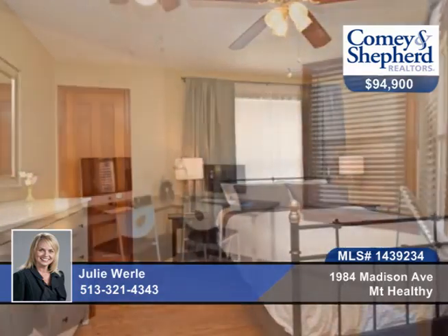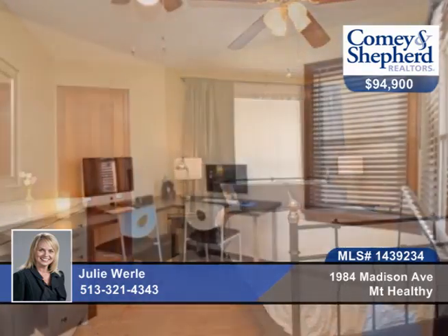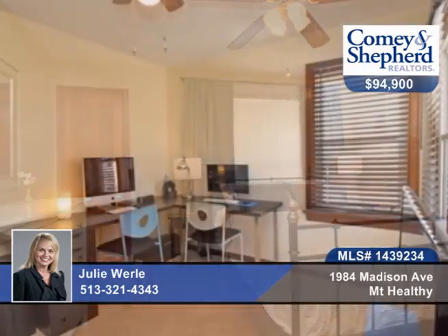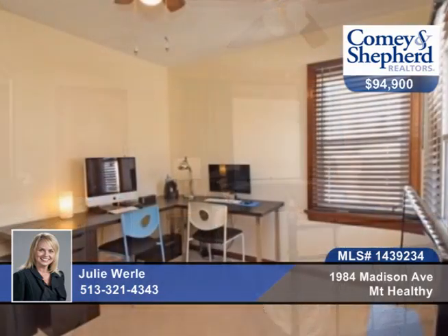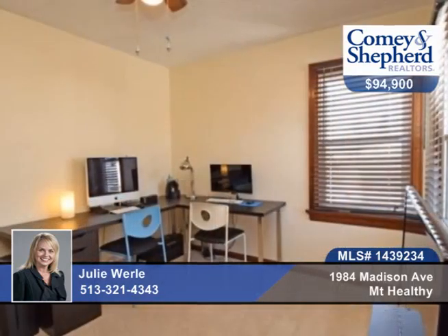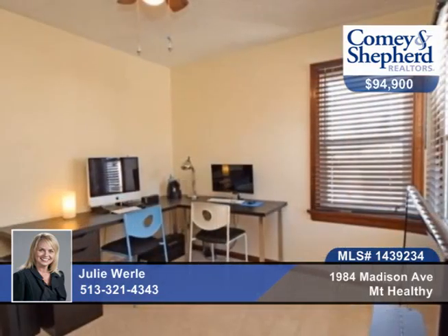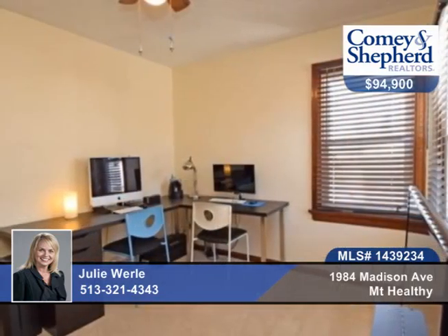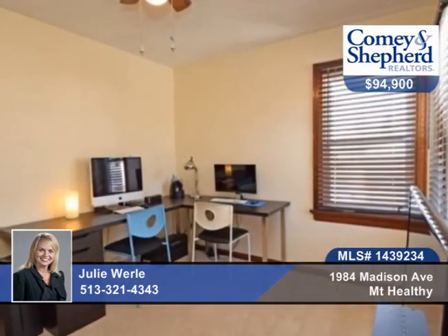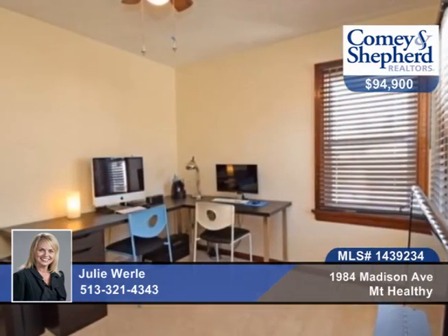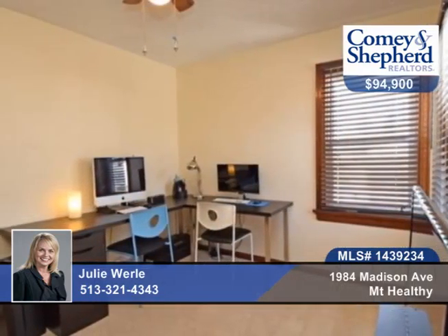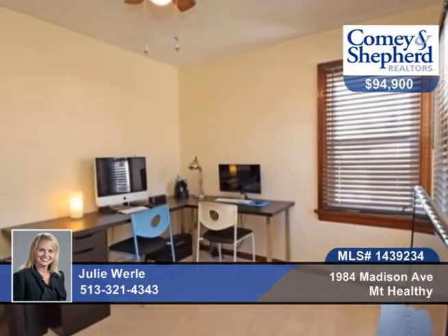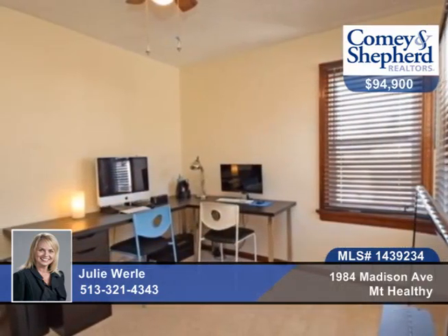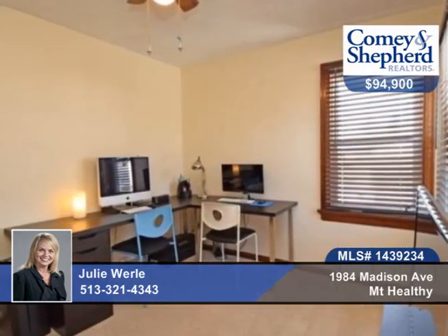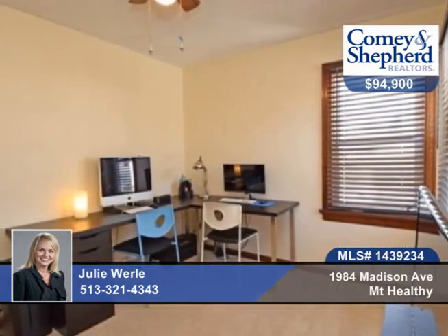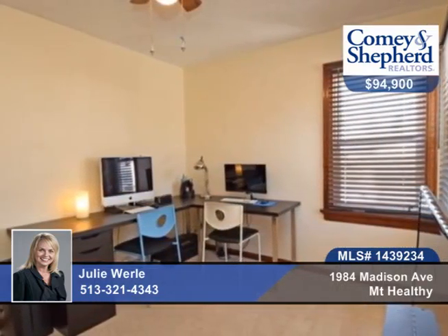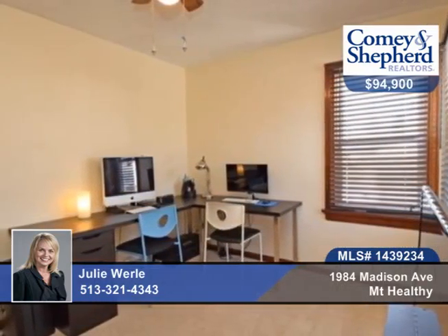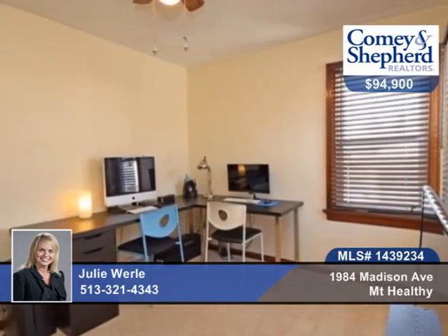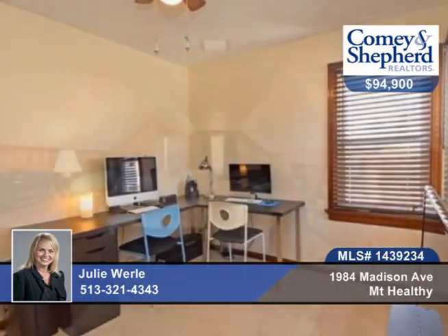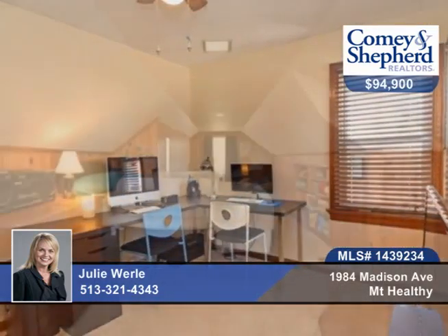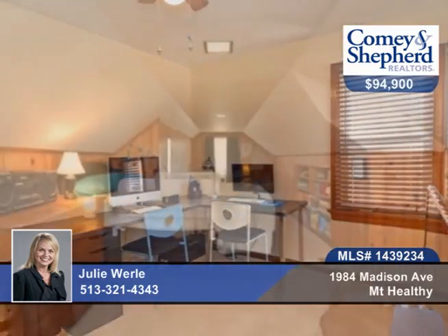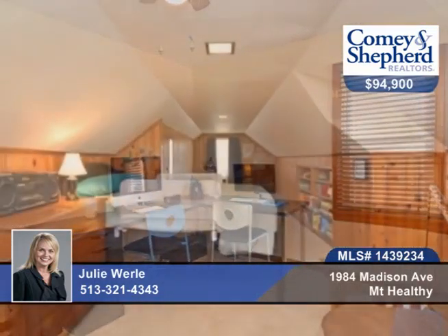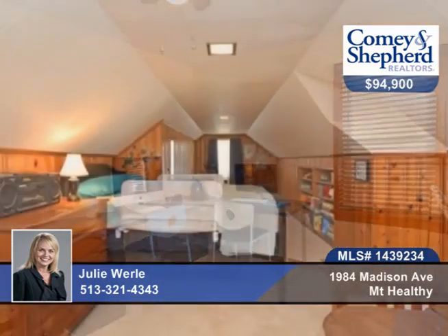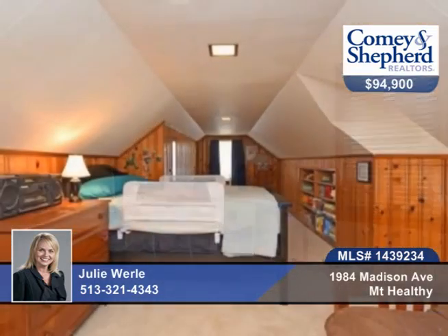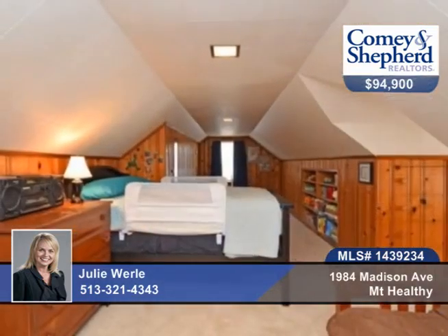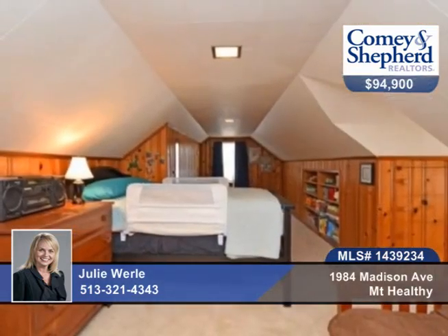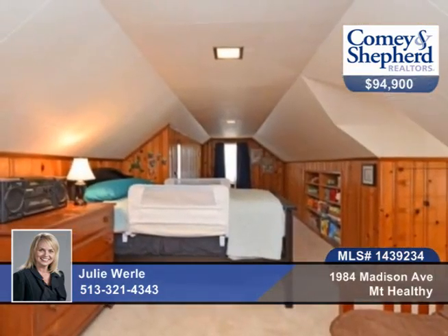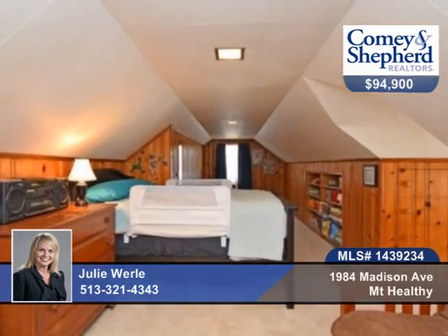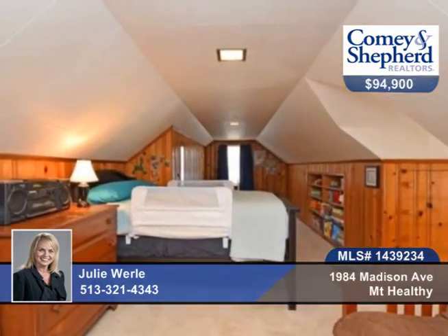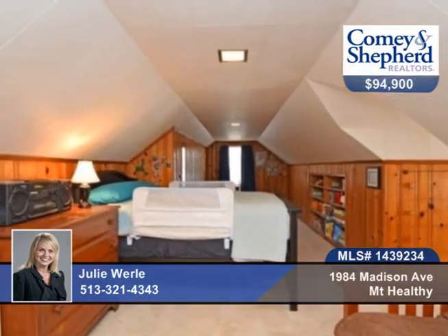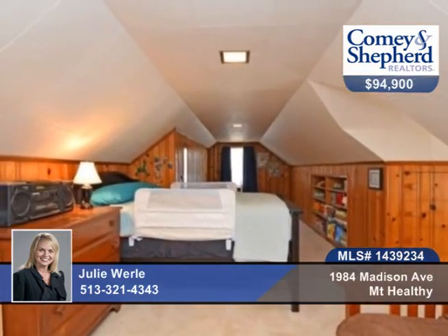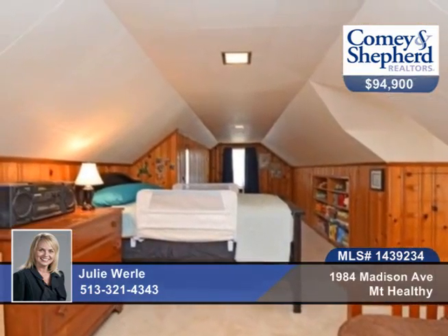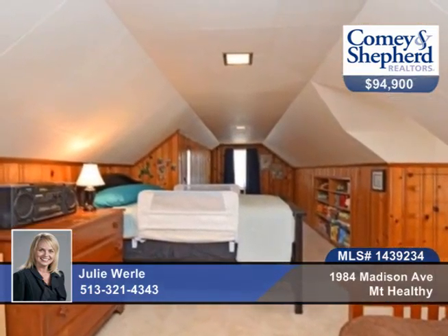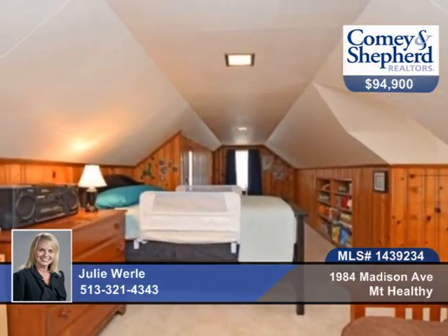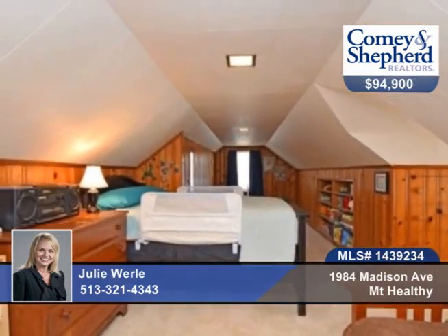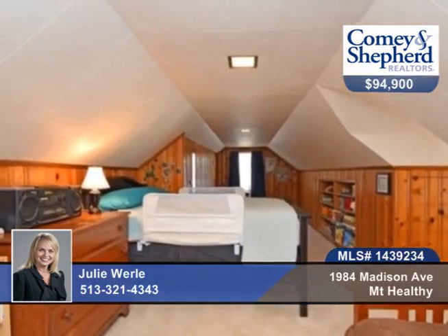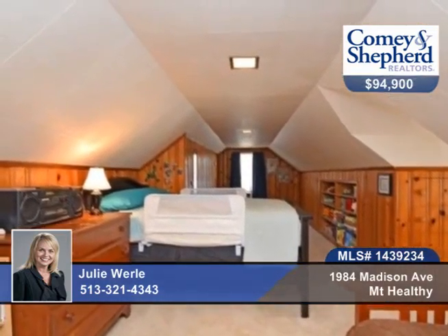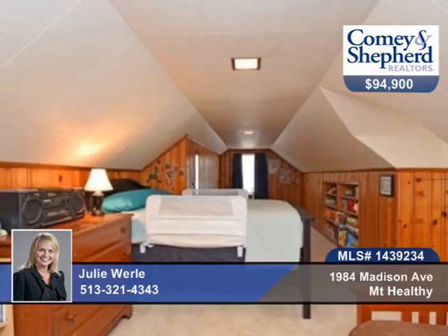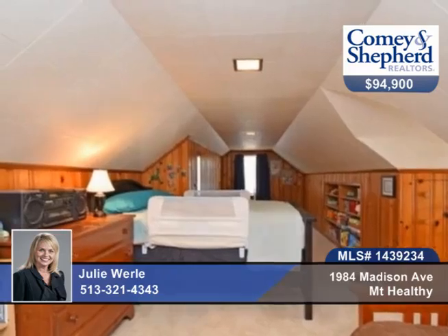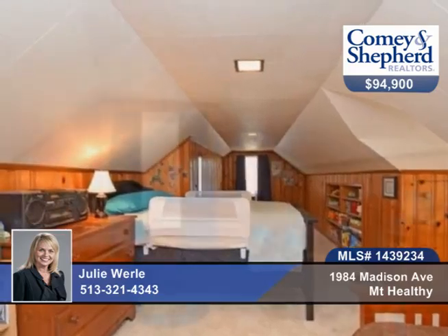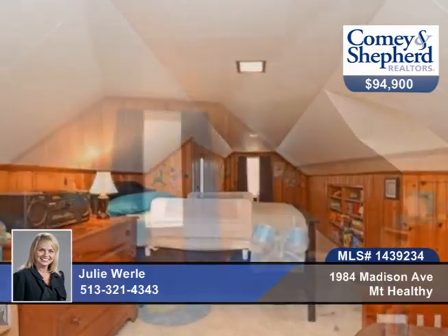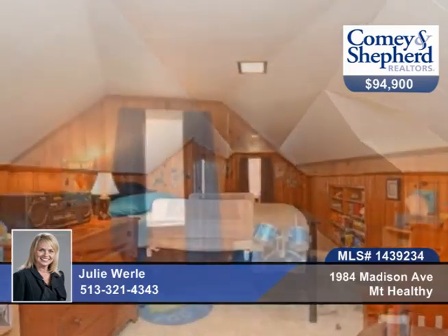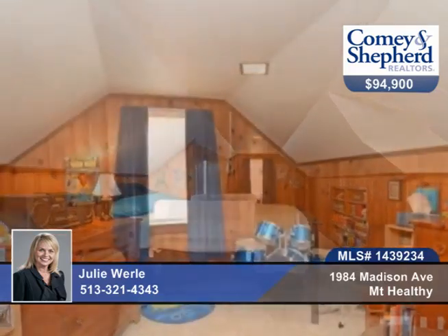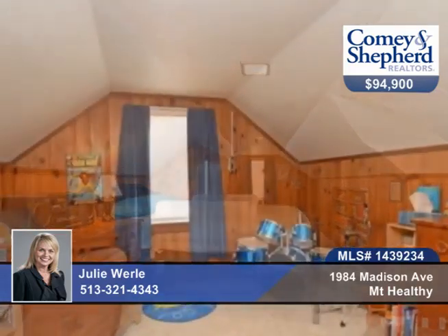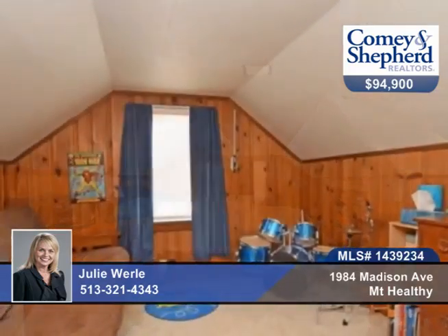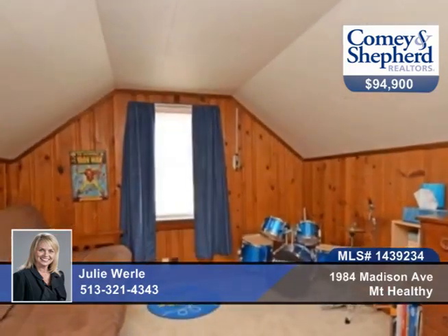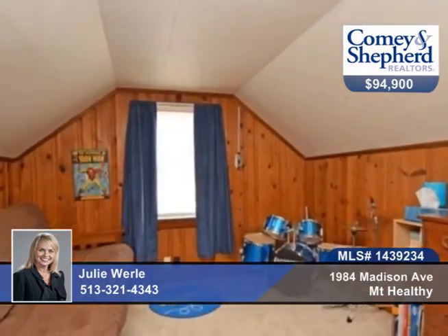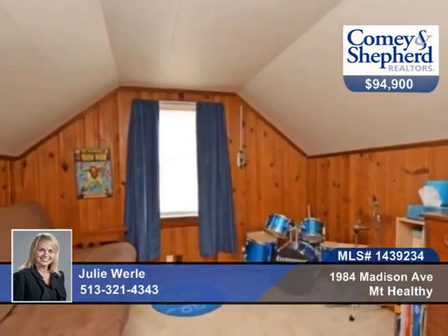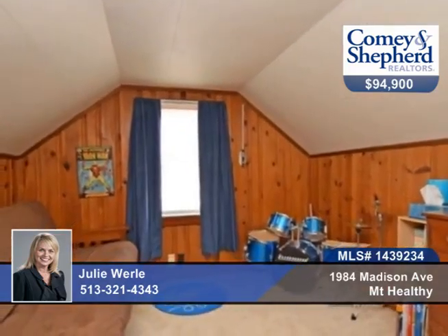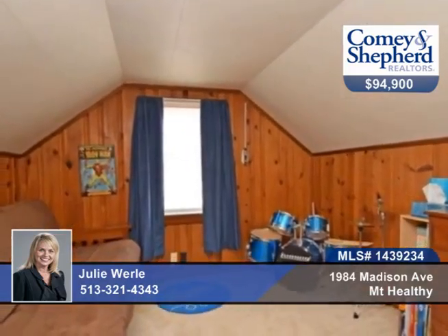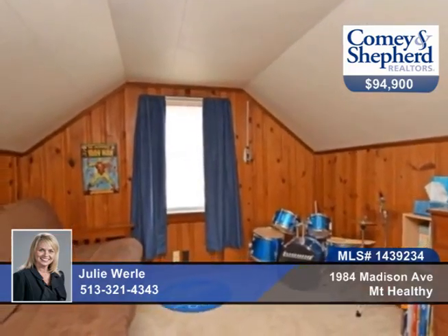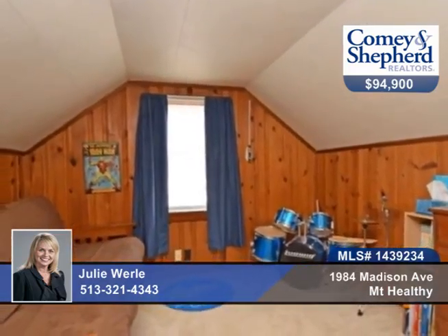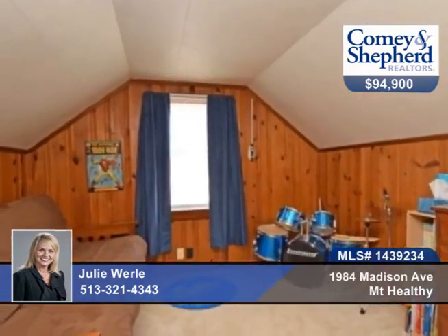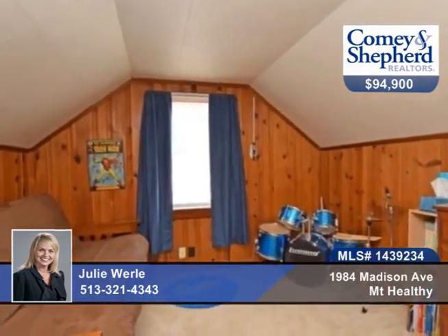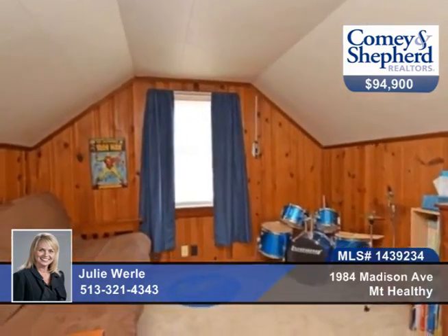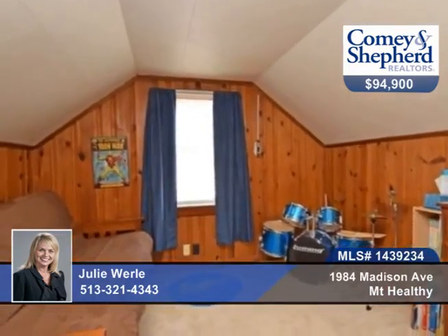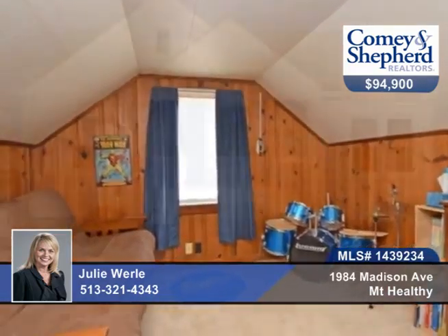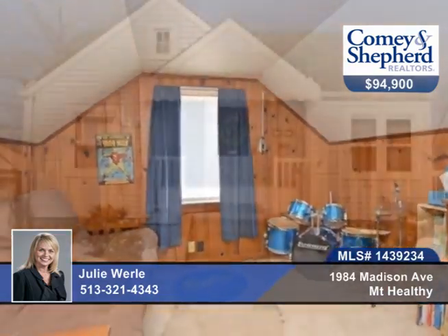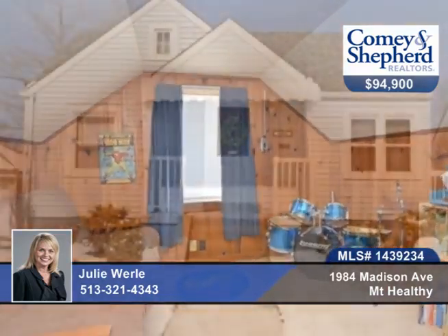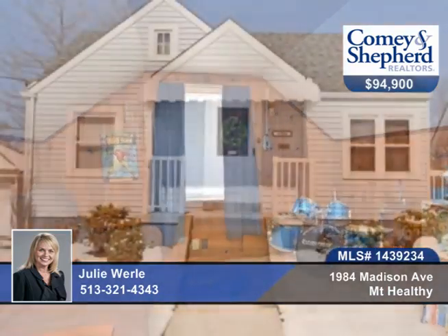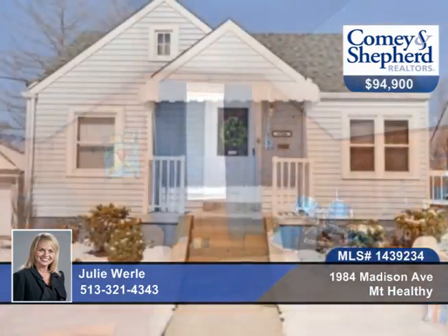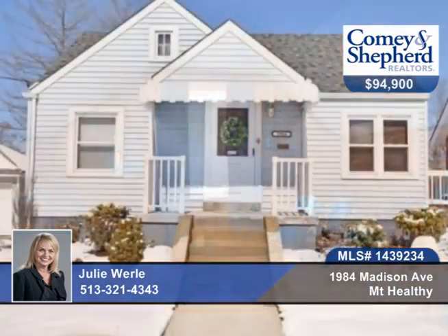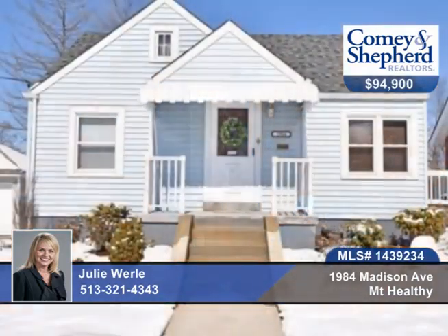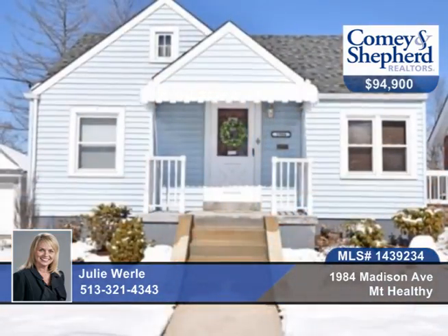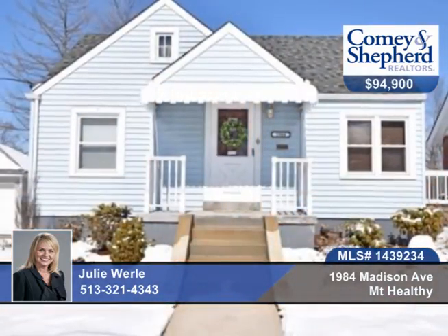There's a modern kitchen with all stainless steel appliances, updated bath, hardwood floors and natural woodwork. See this three-bedroom, one-bath home with Julie.